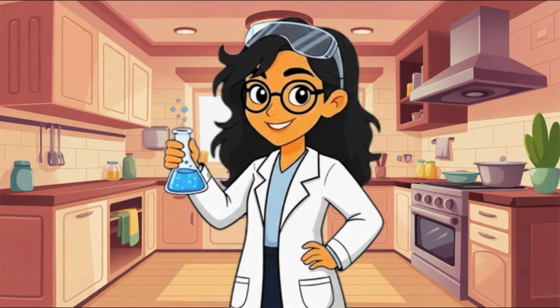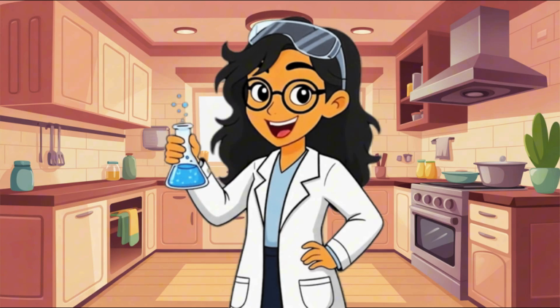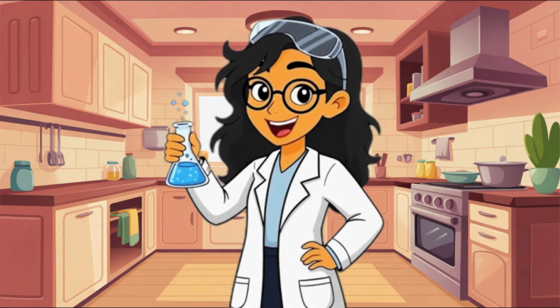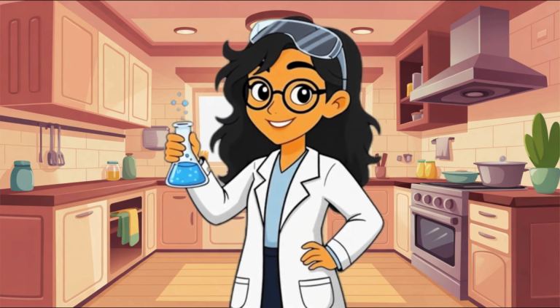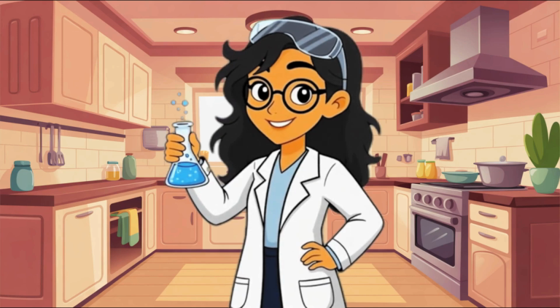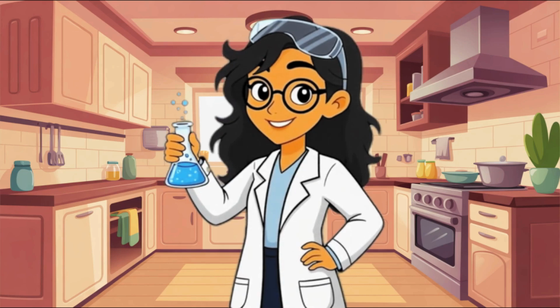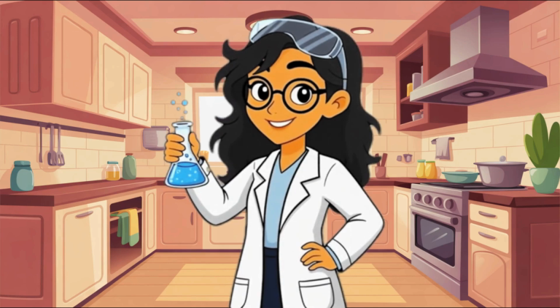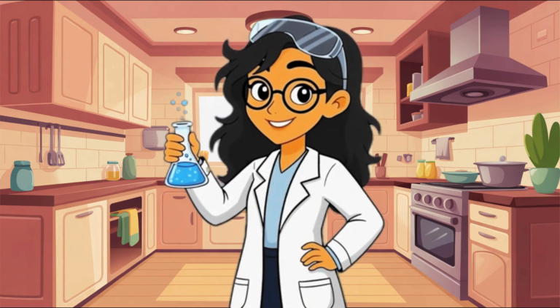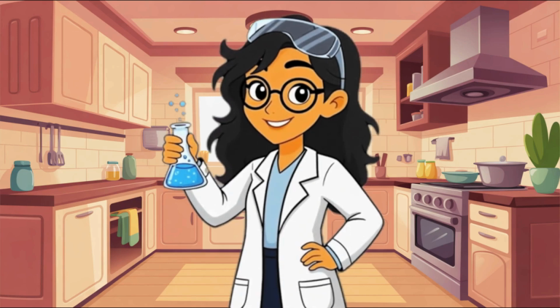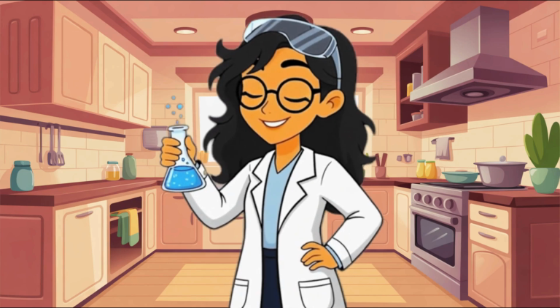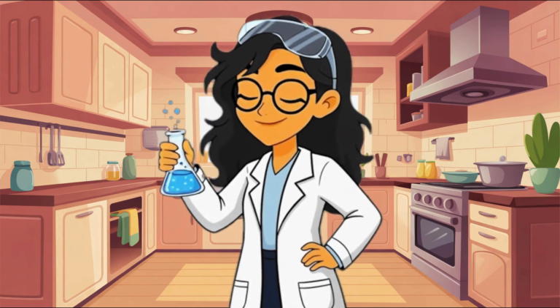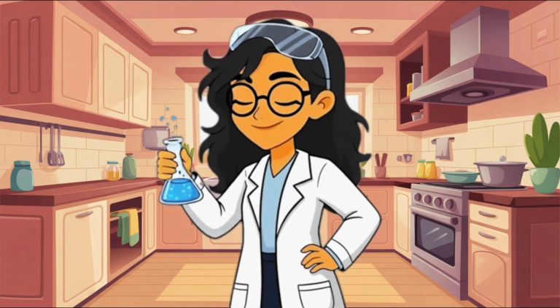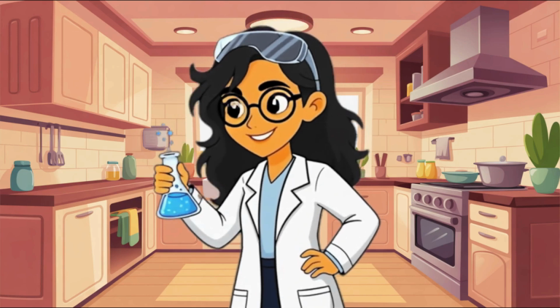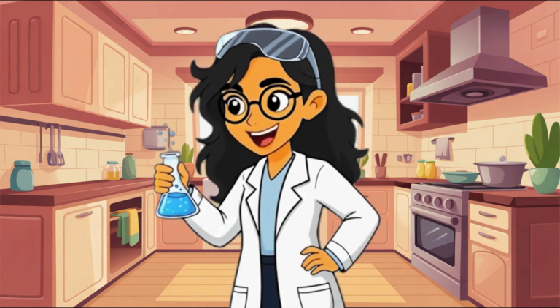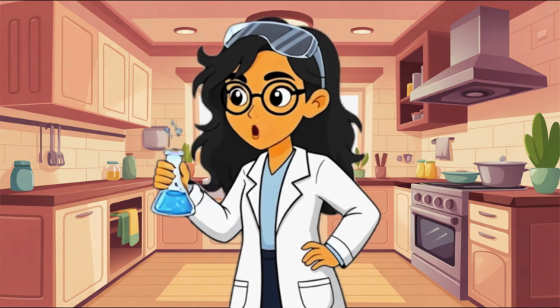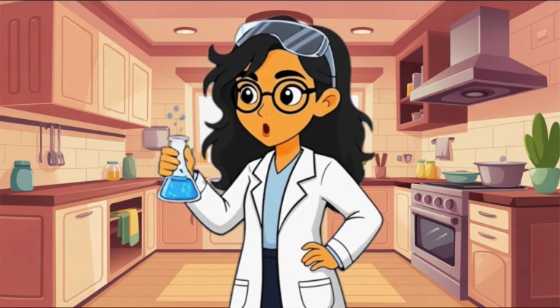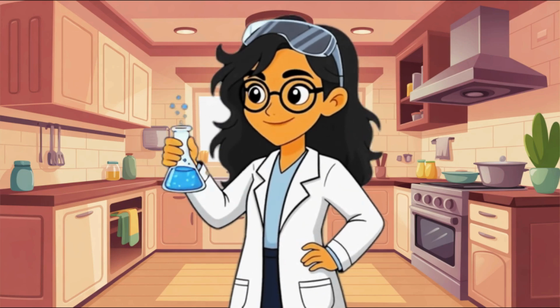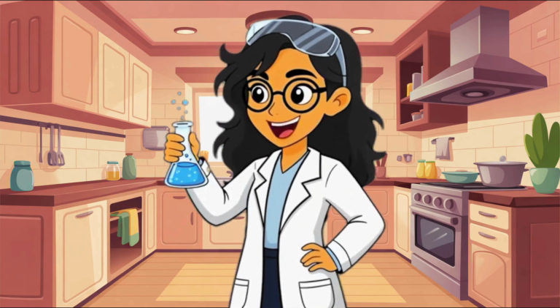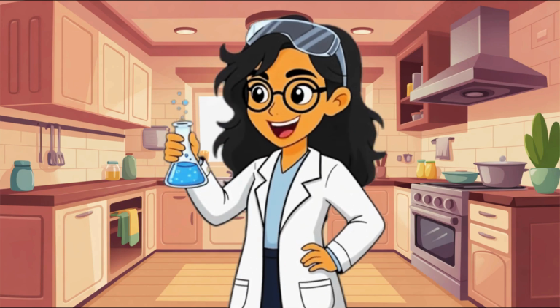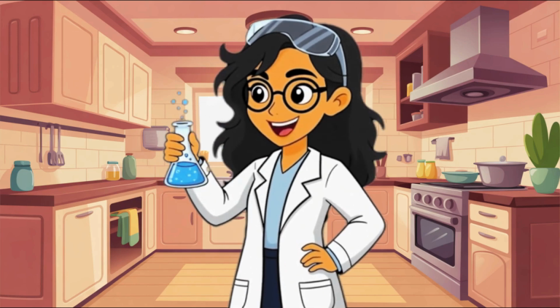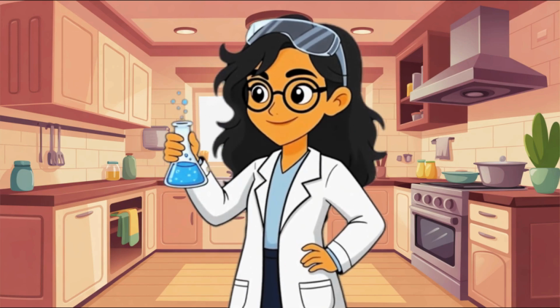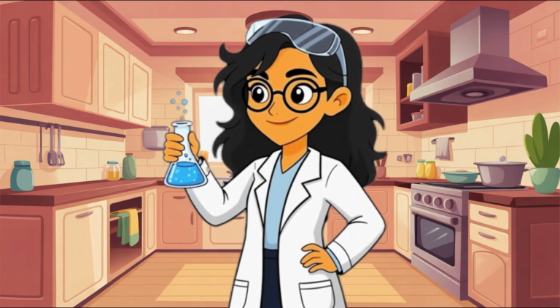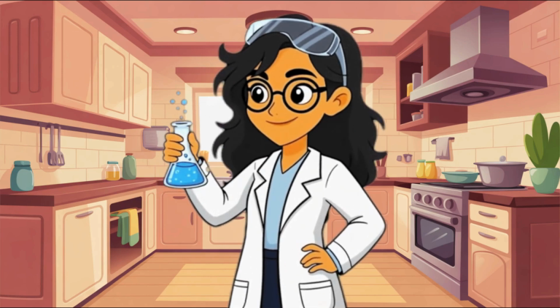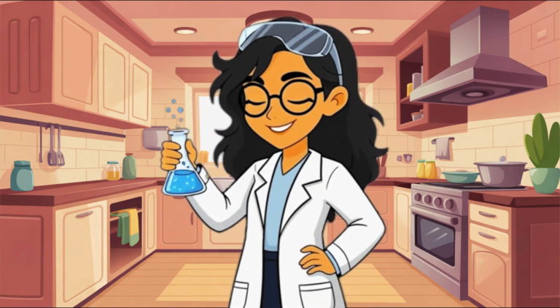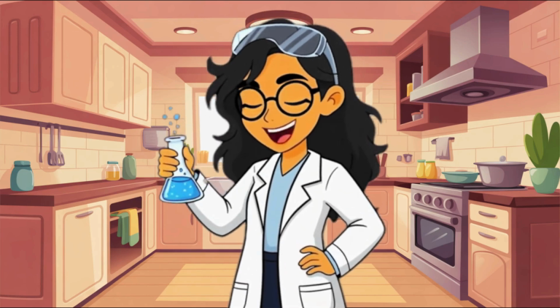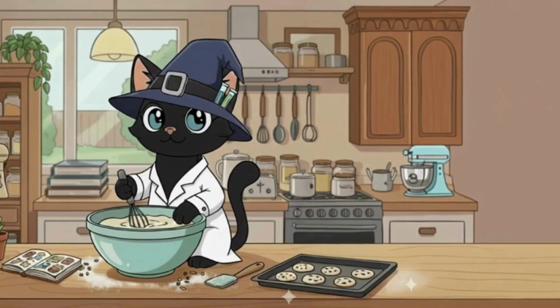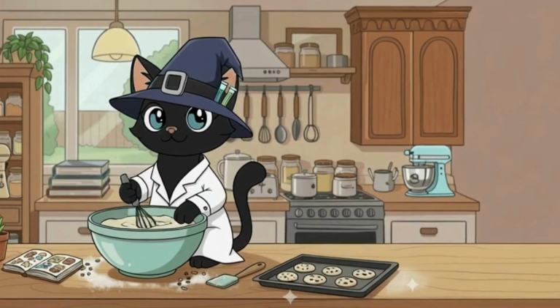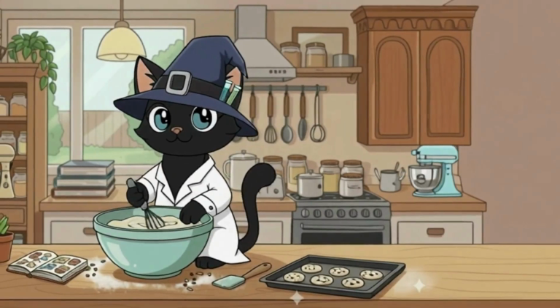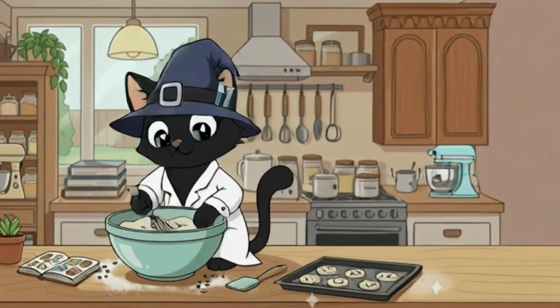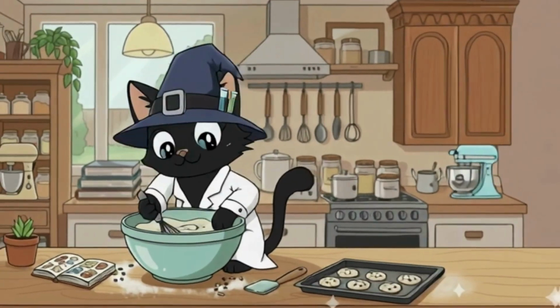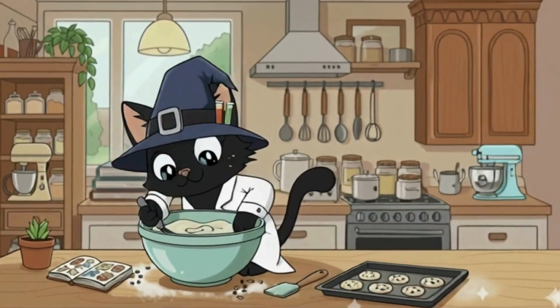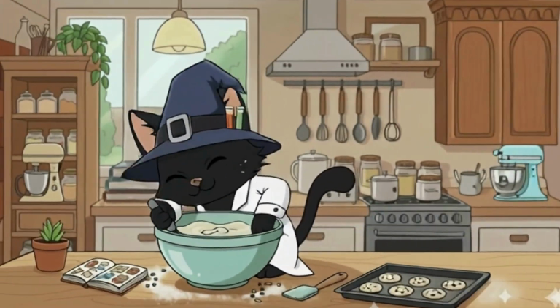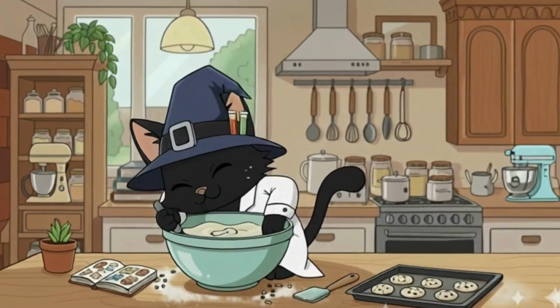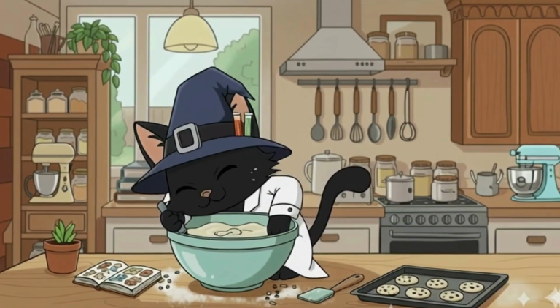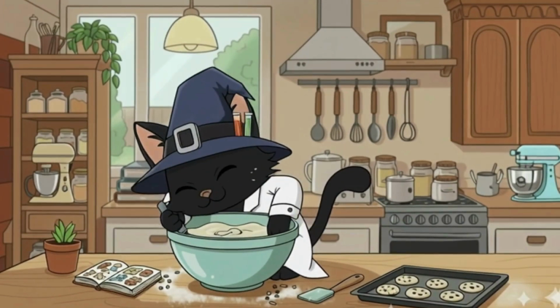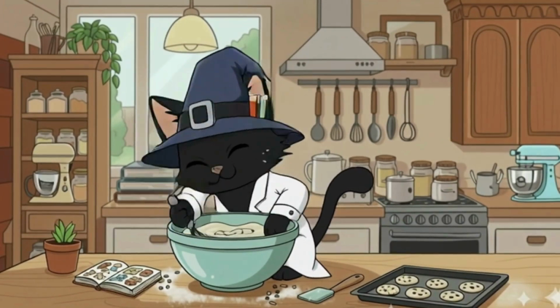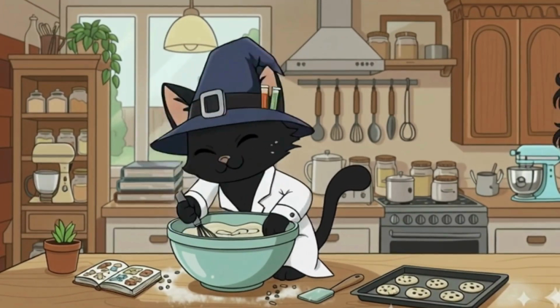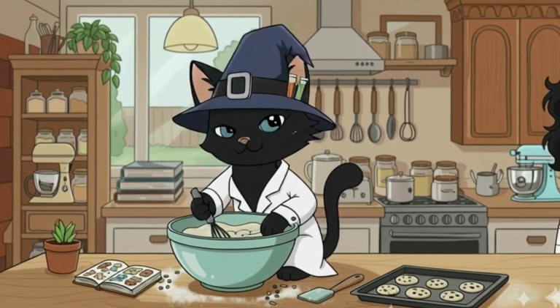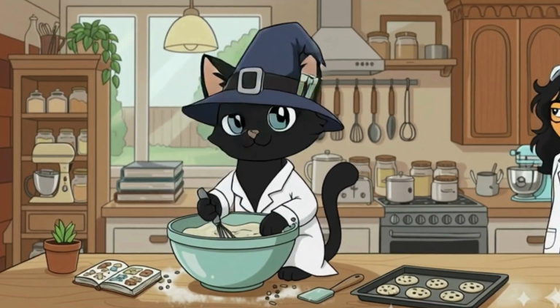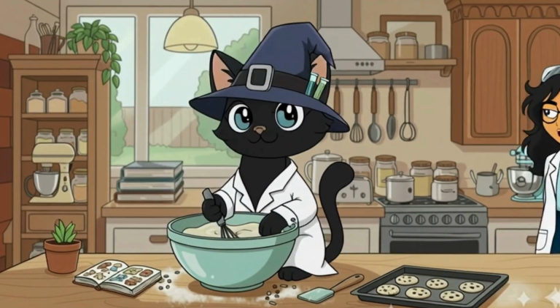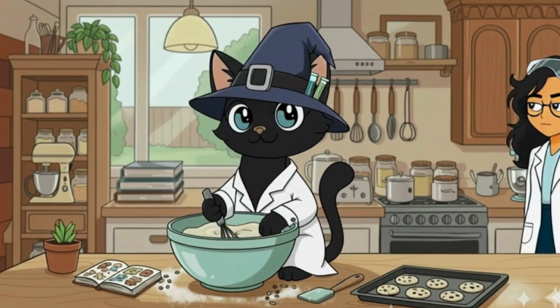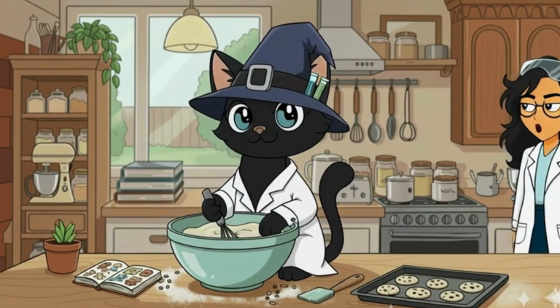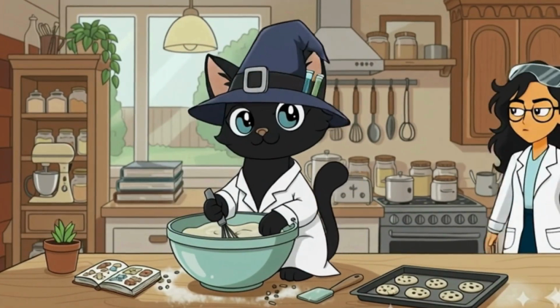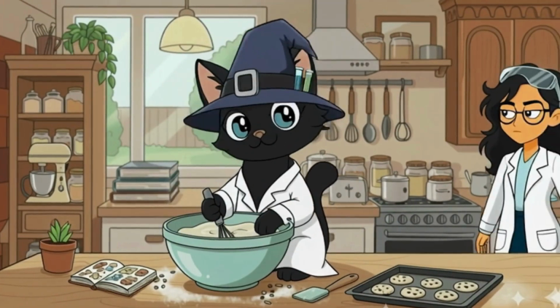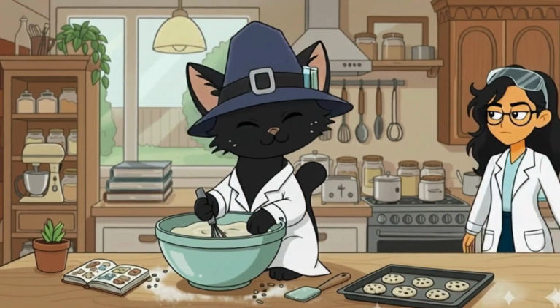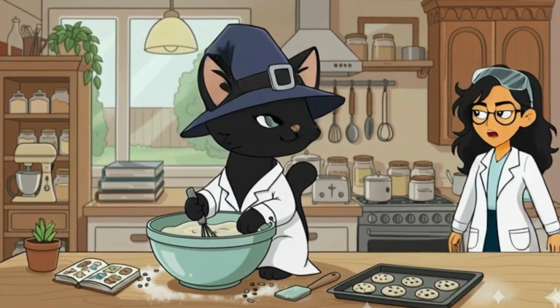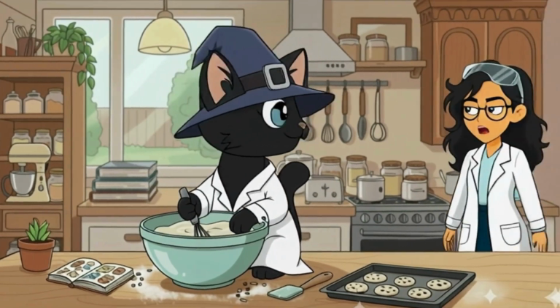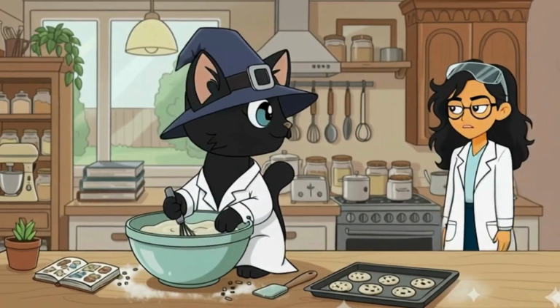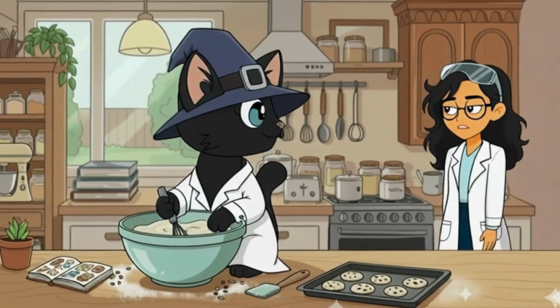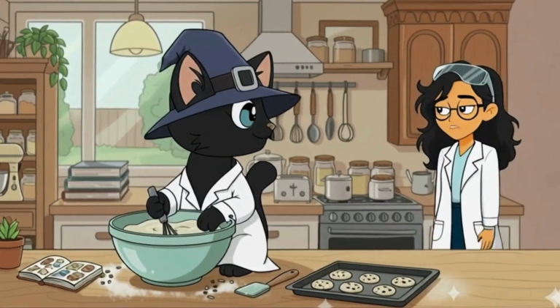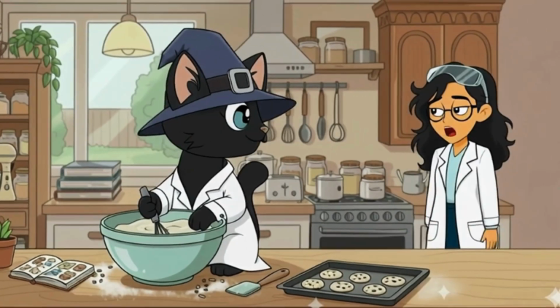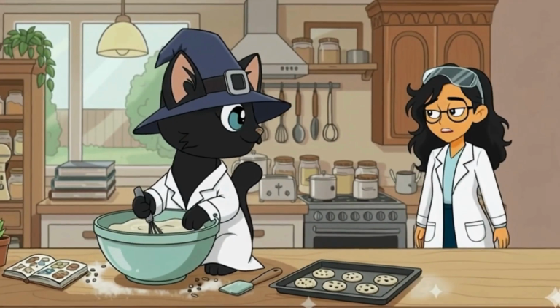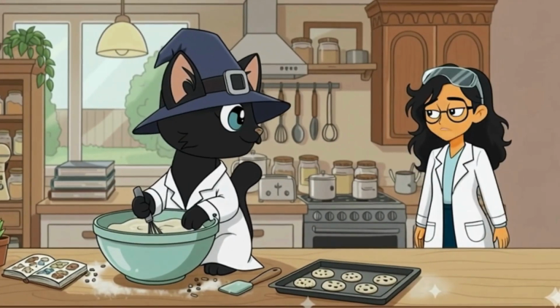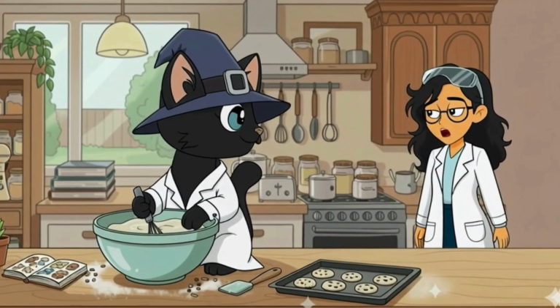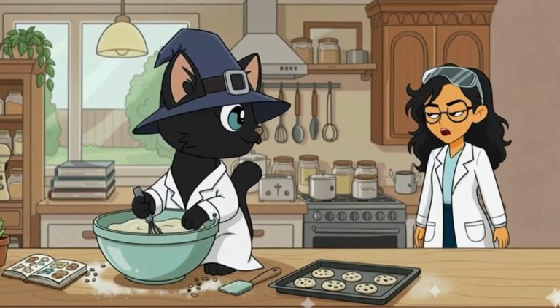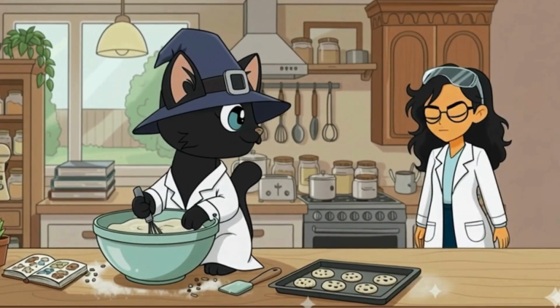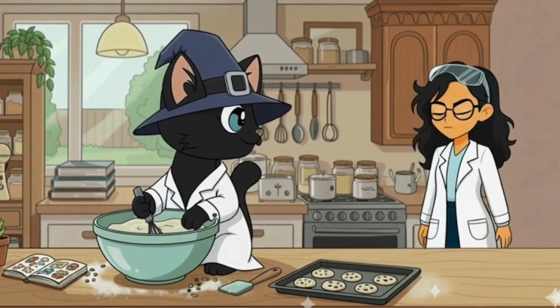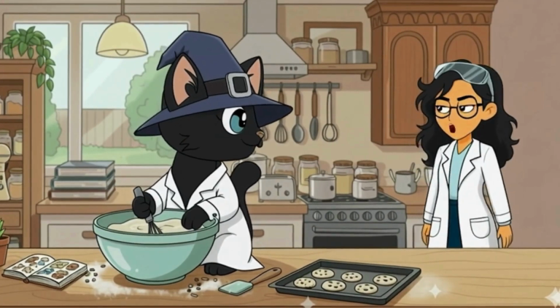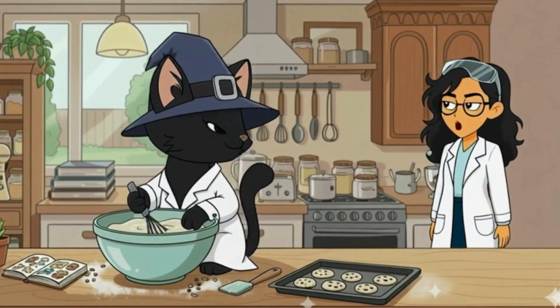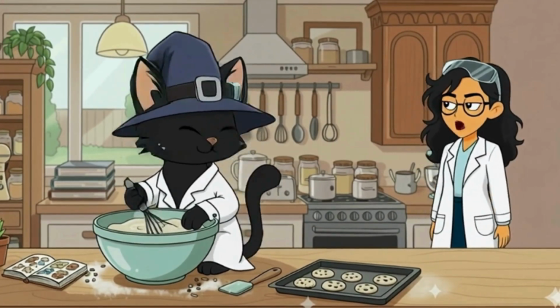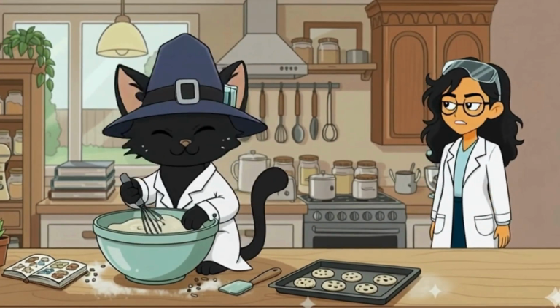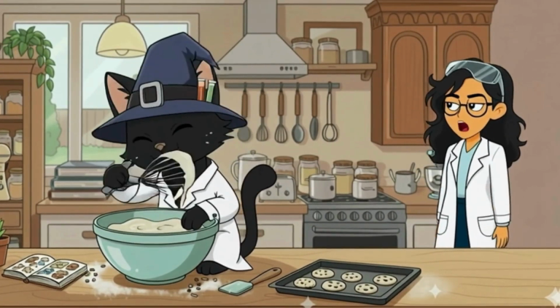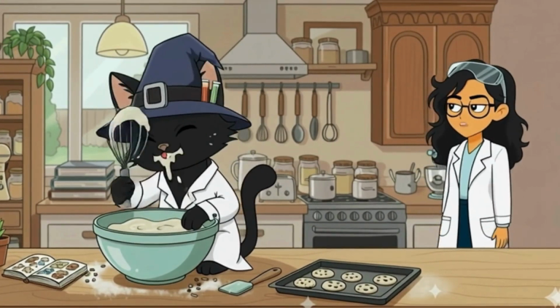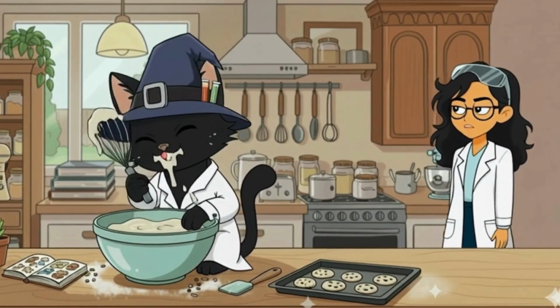Ready to hear some amazing kitchen chemistry facts? Piper, please do not eat the mixture. I already did.